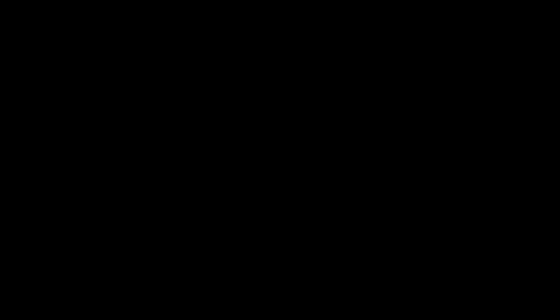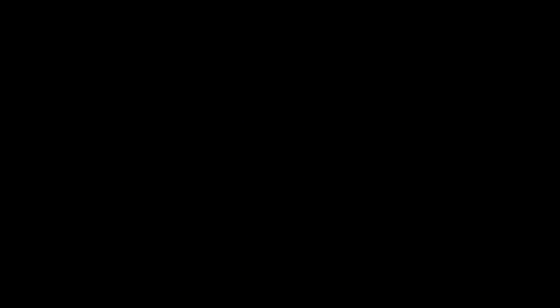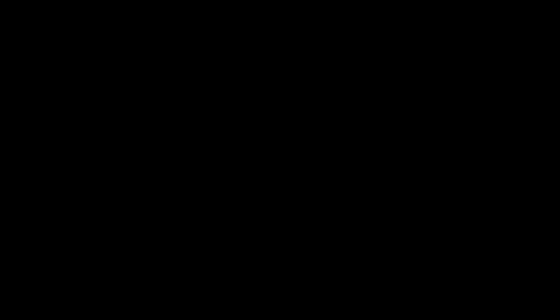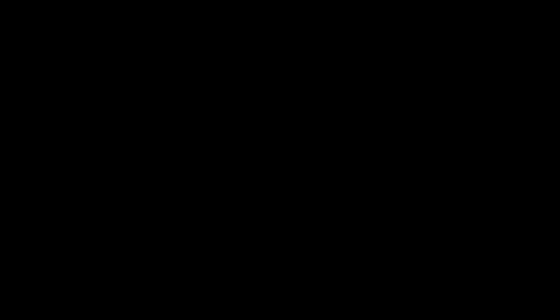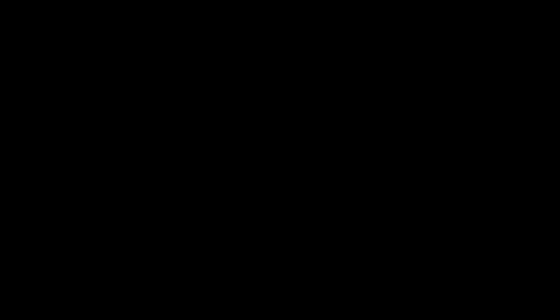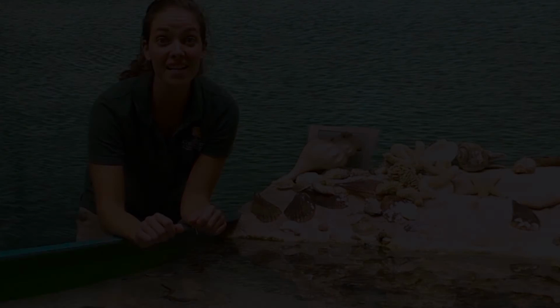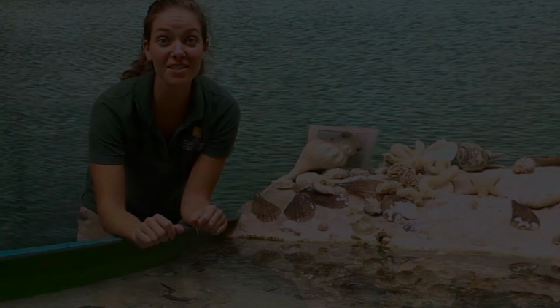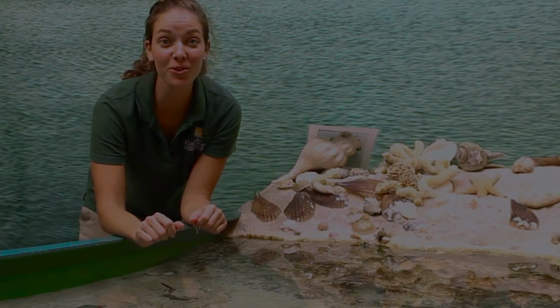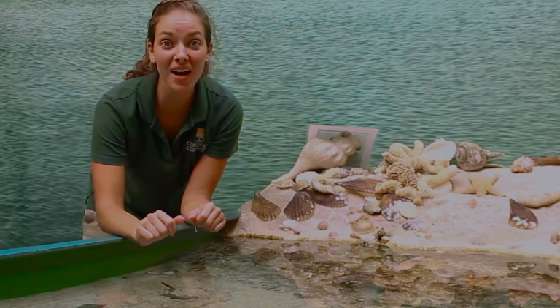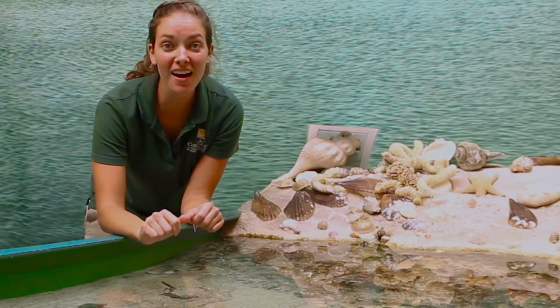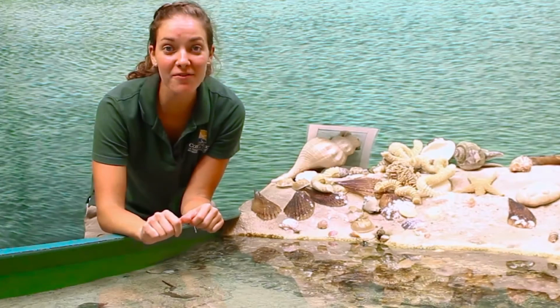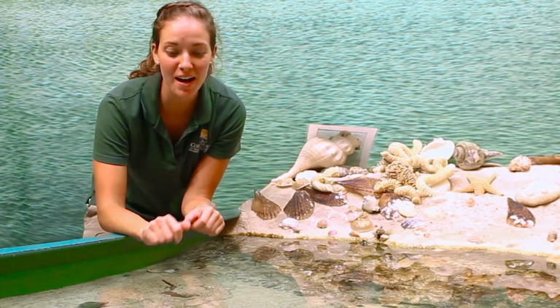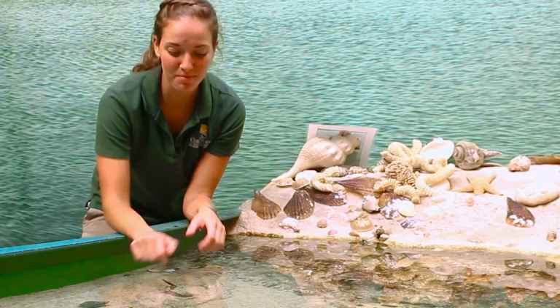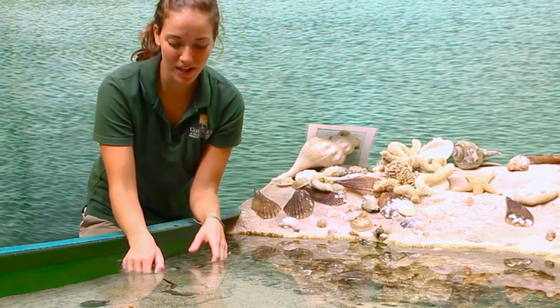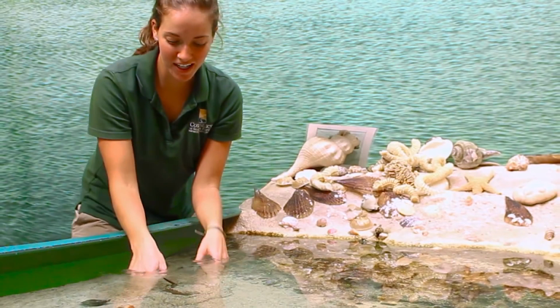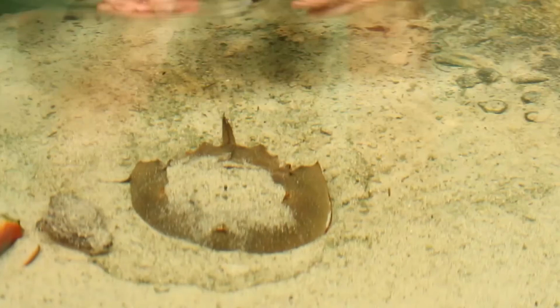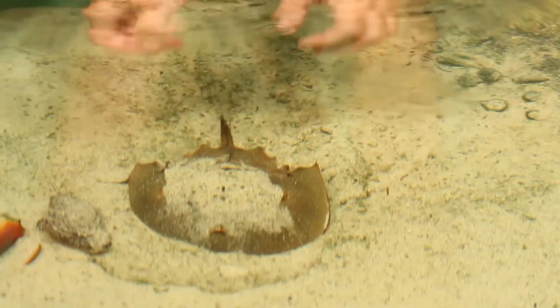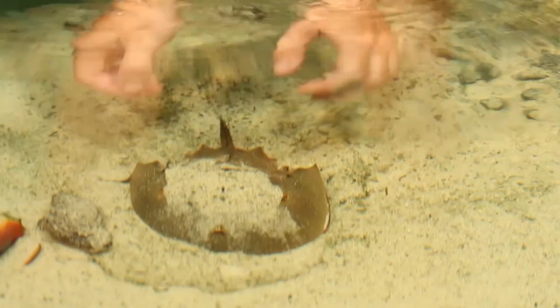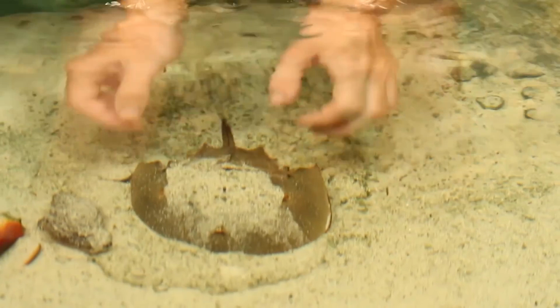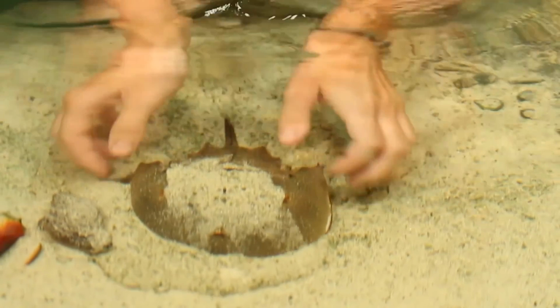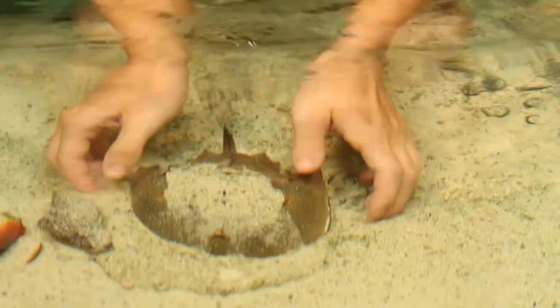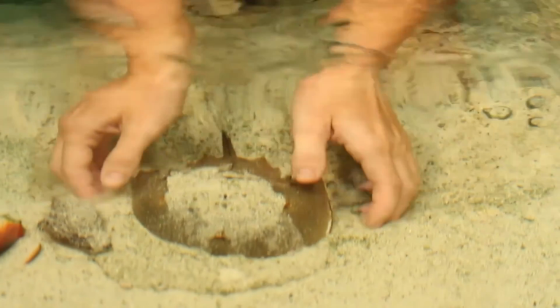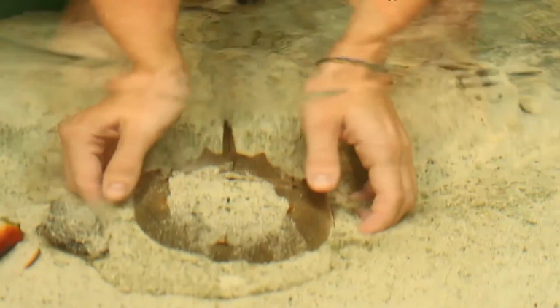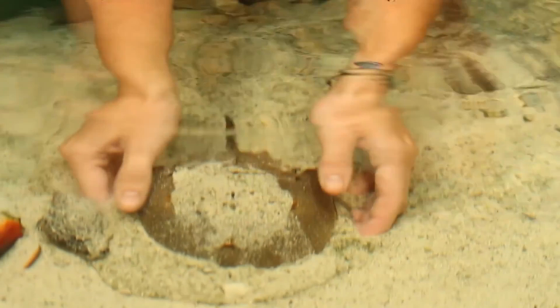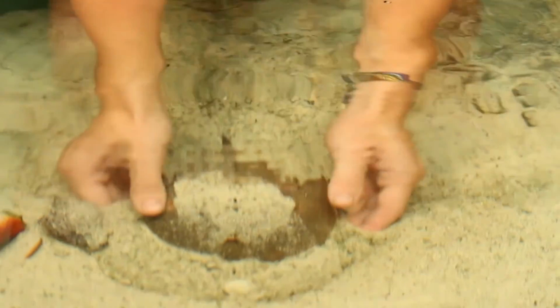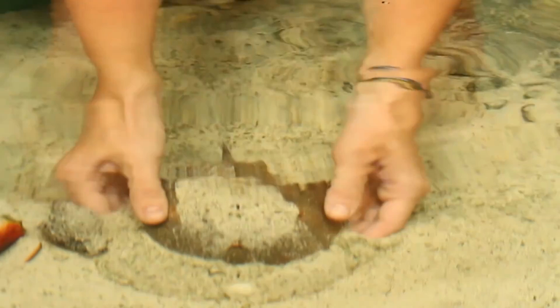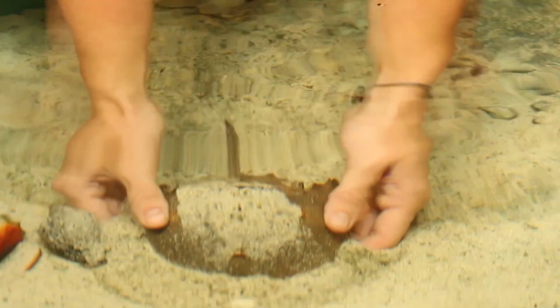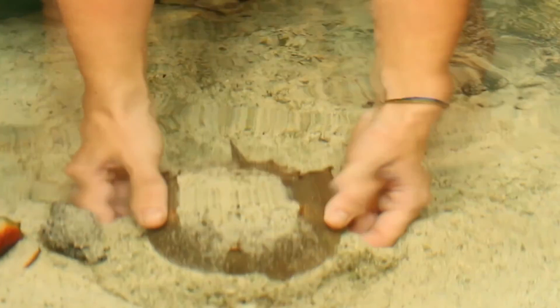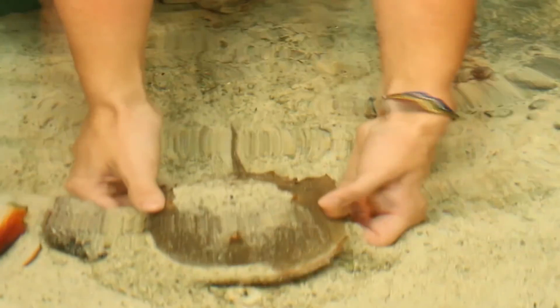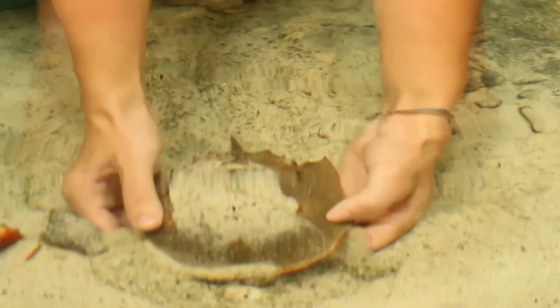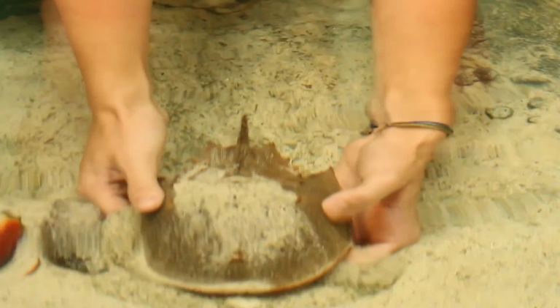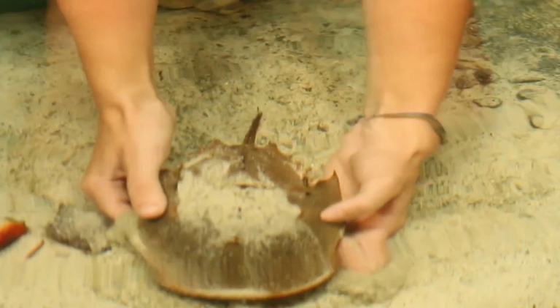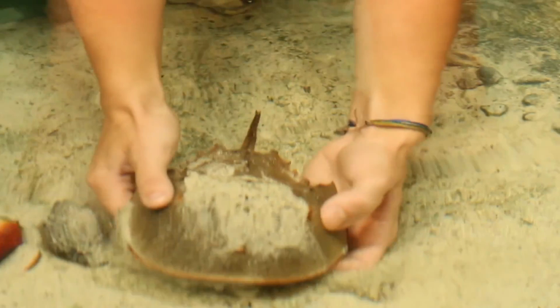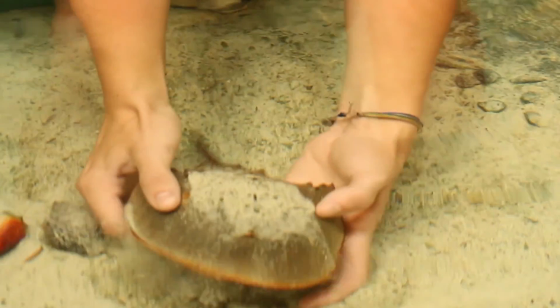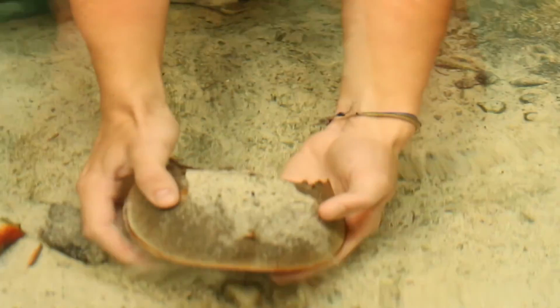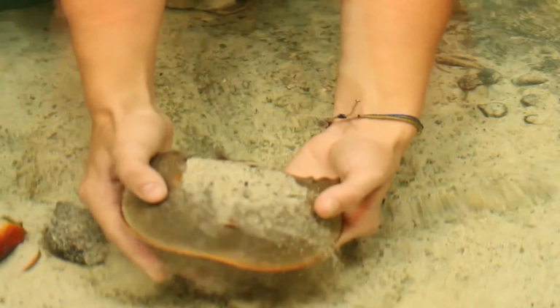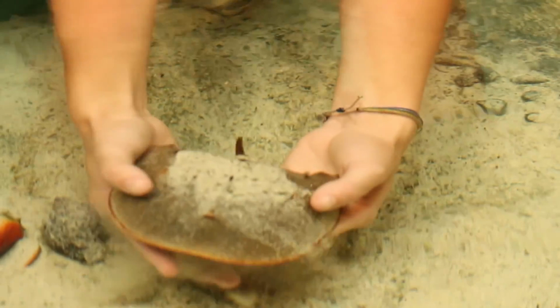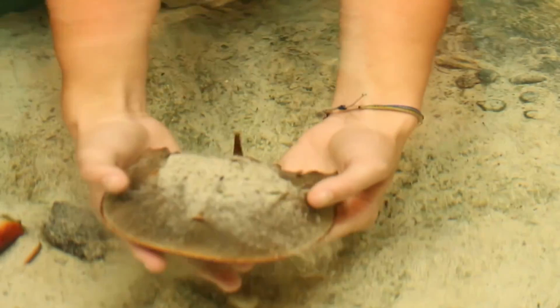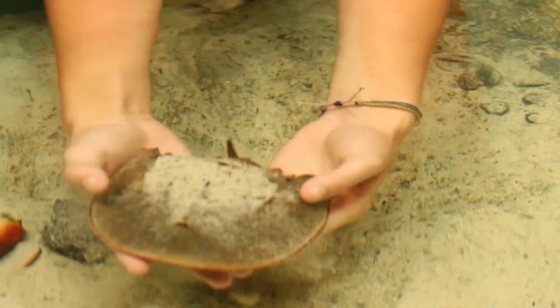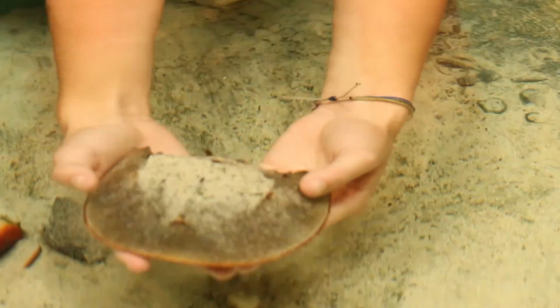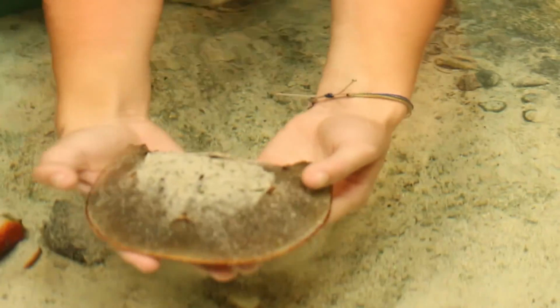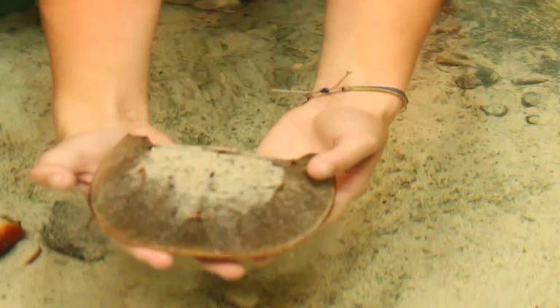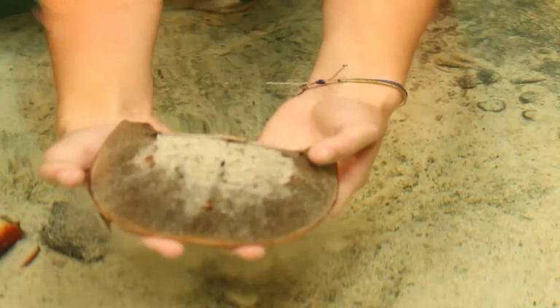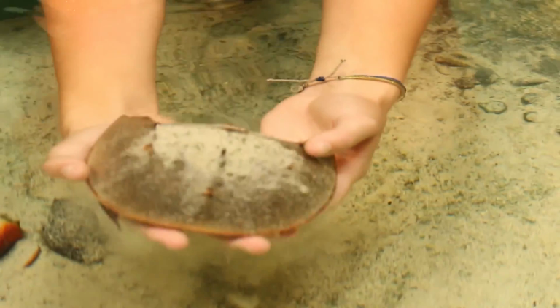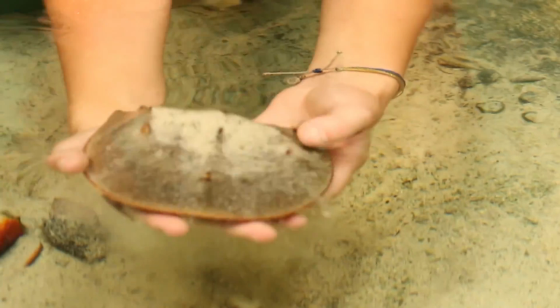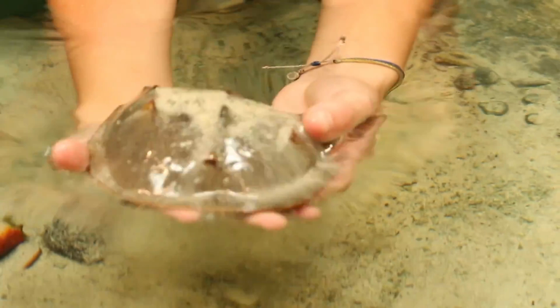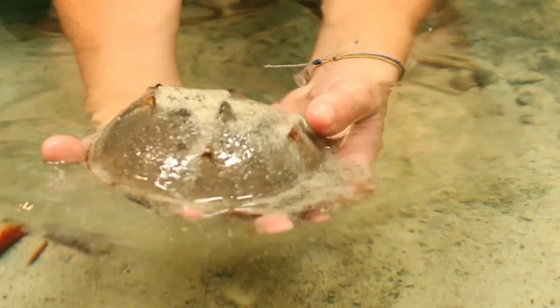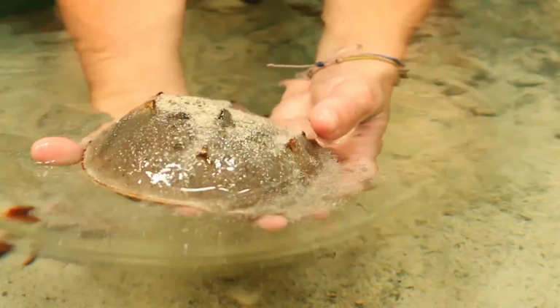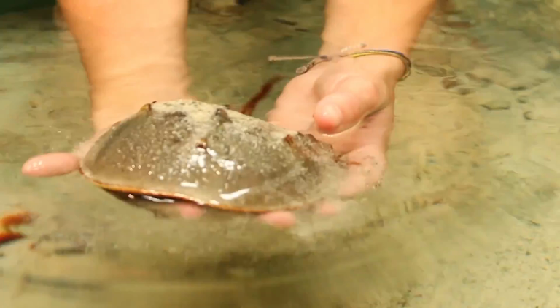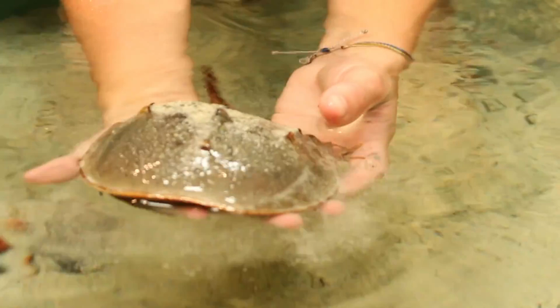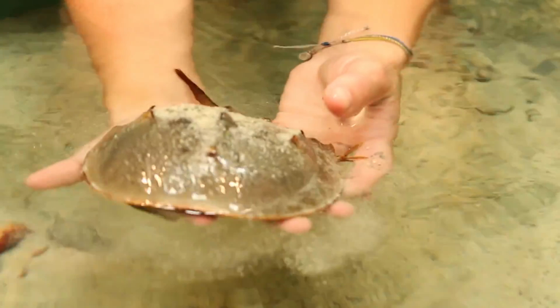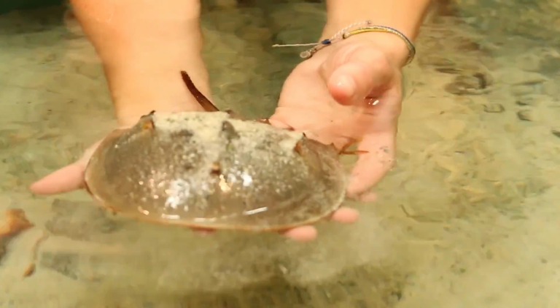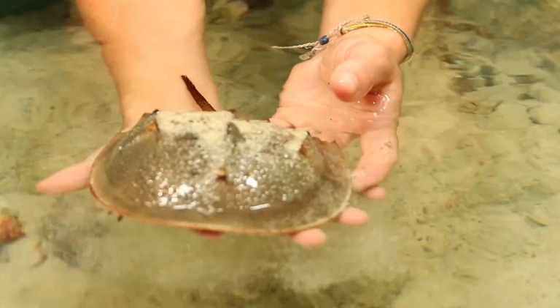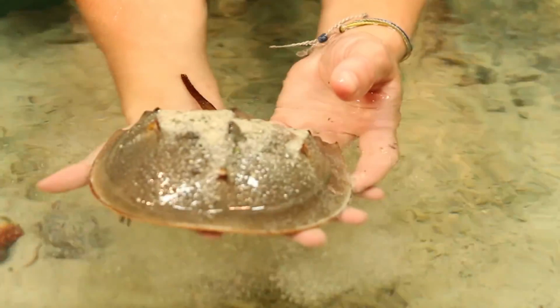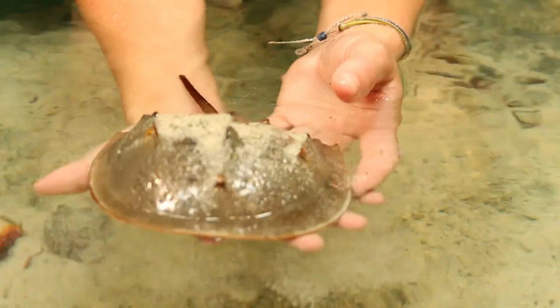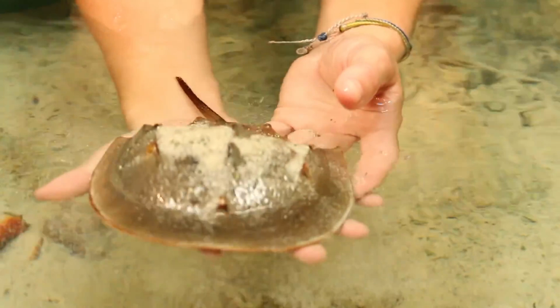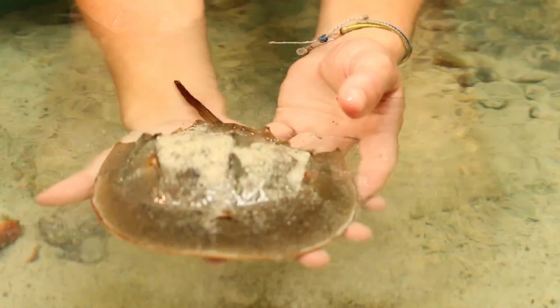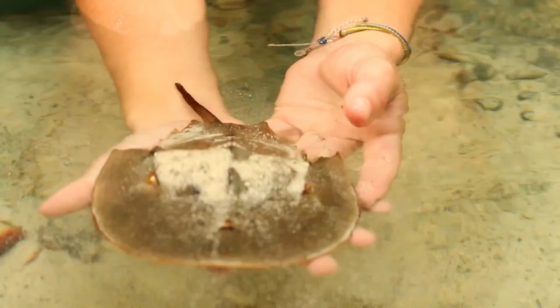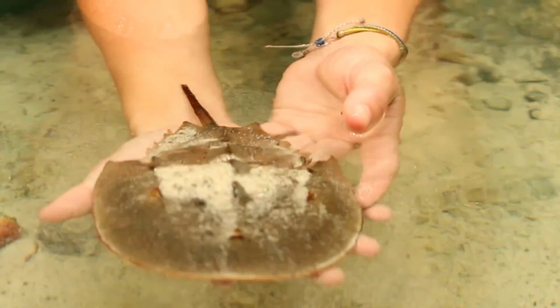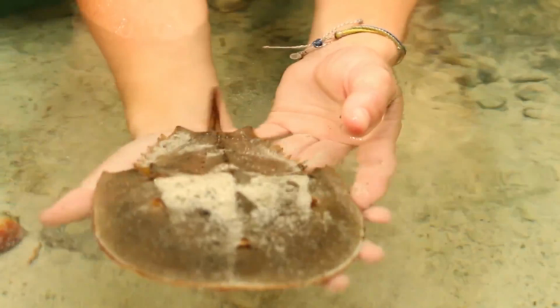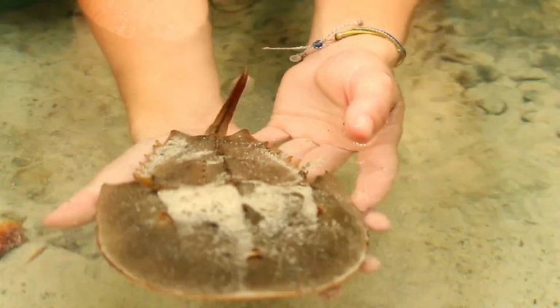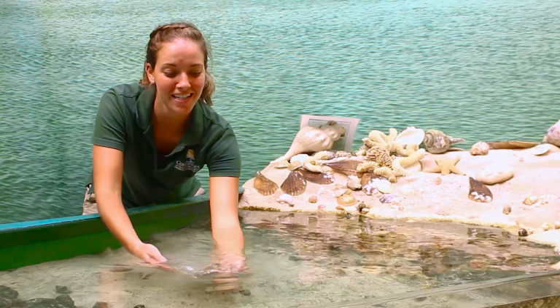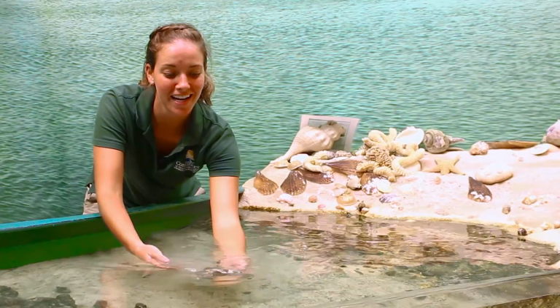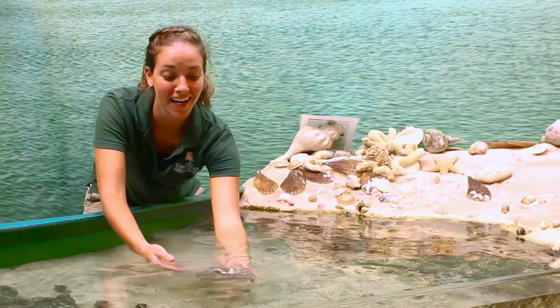Hey guys, look what I found buried under the sand — it's a horseshoe crab! I wonder what you'll find when you reach into the touch tank.